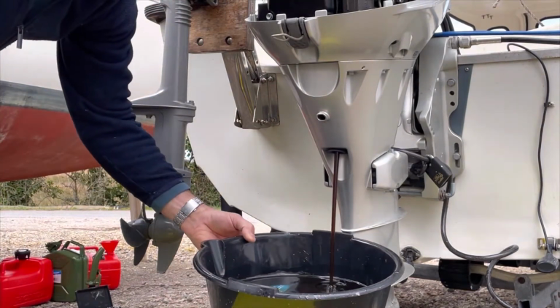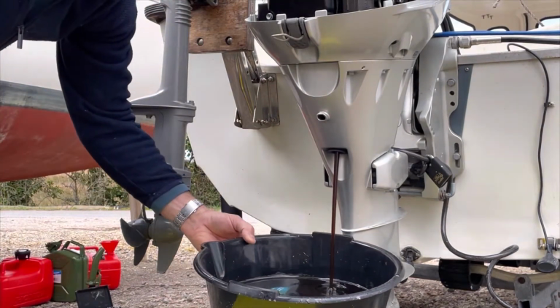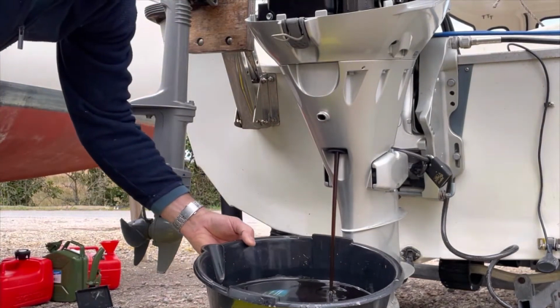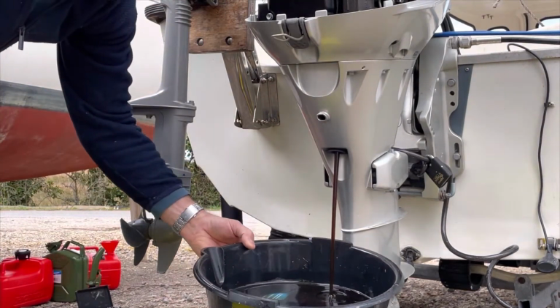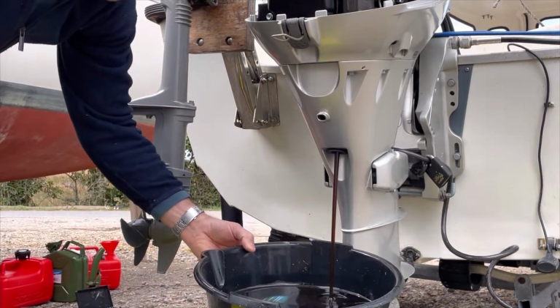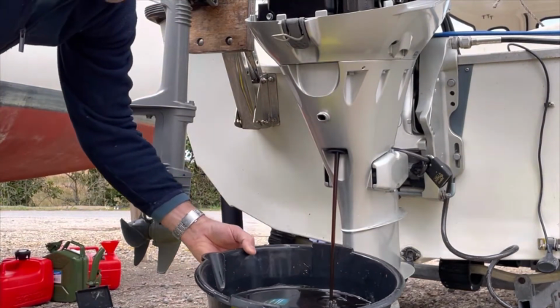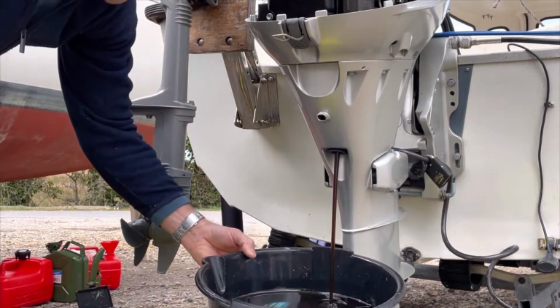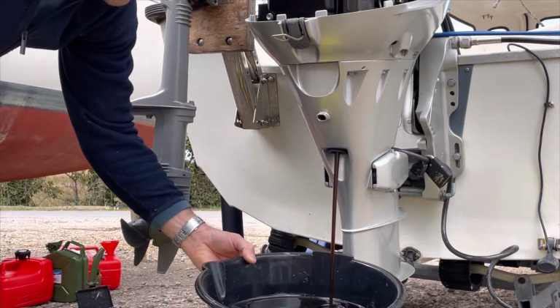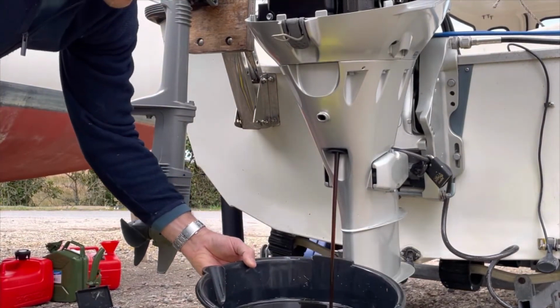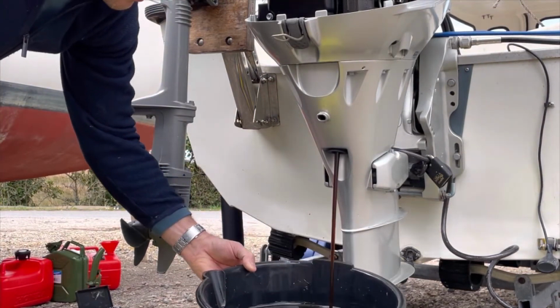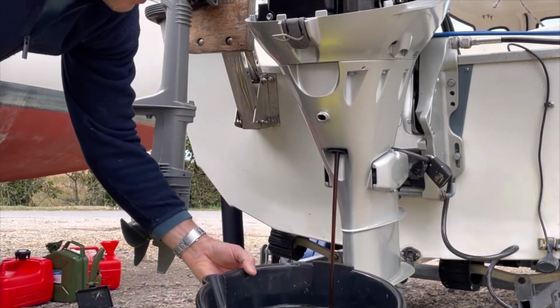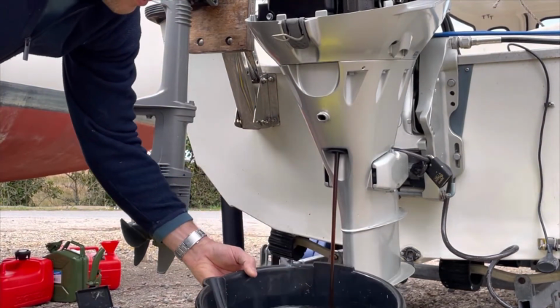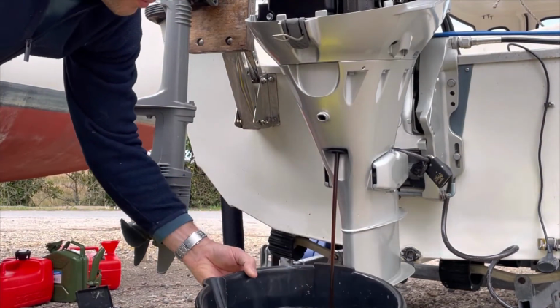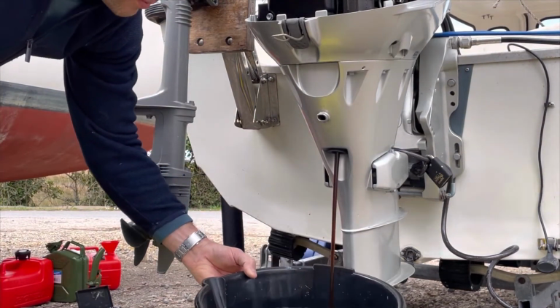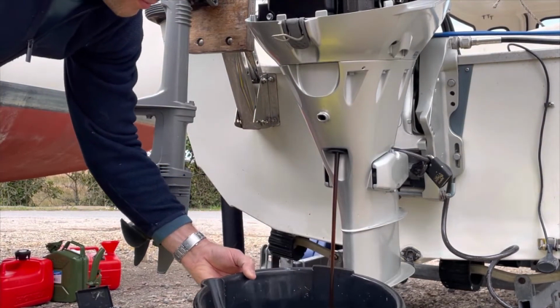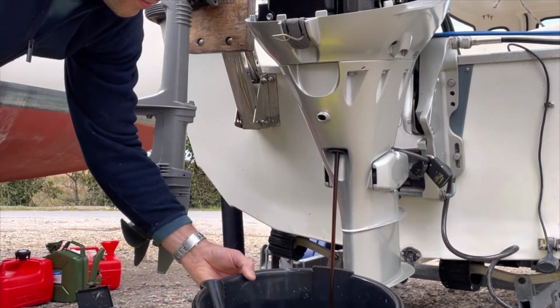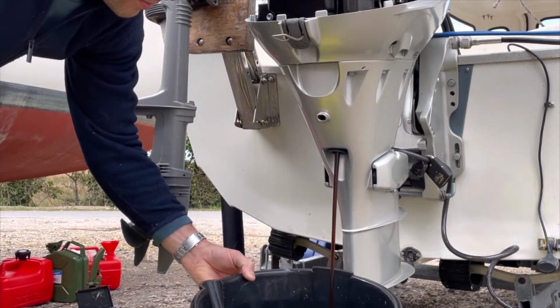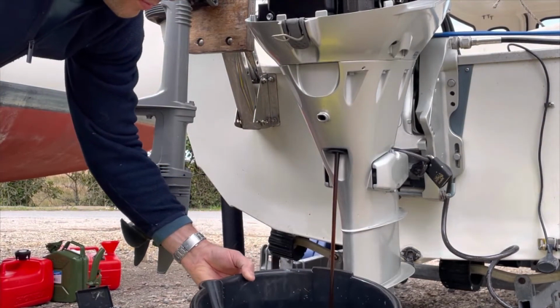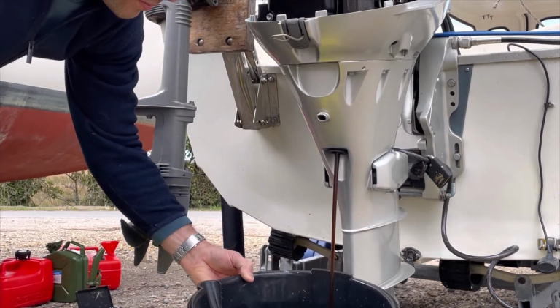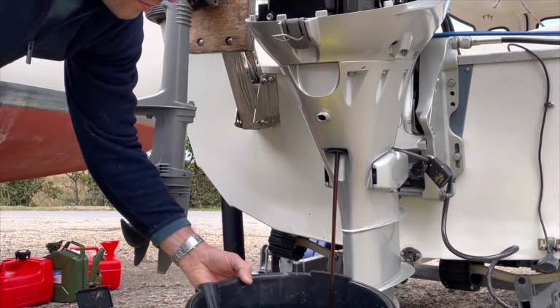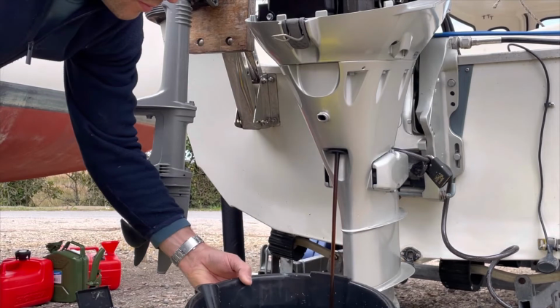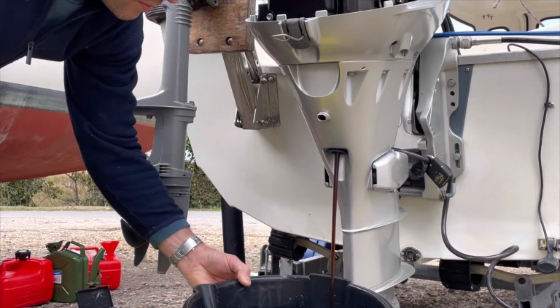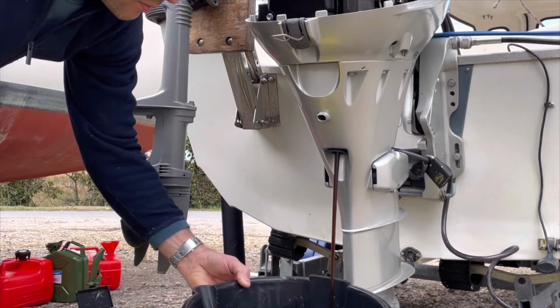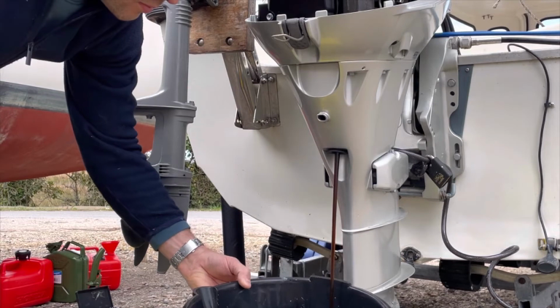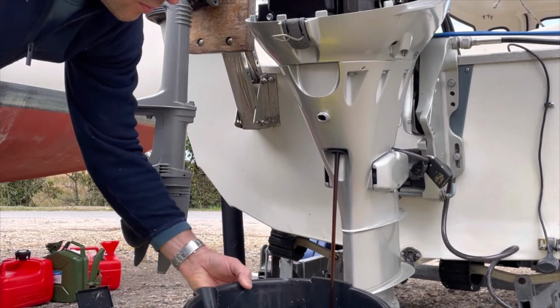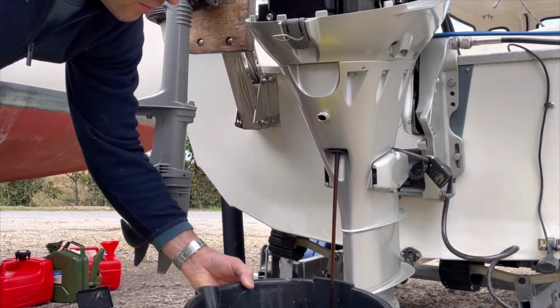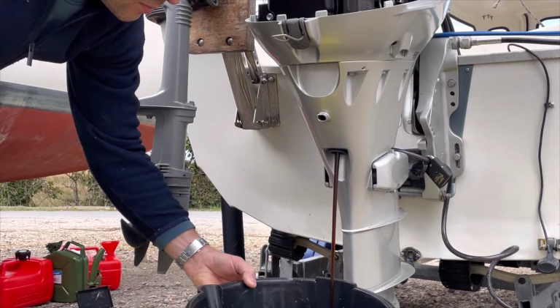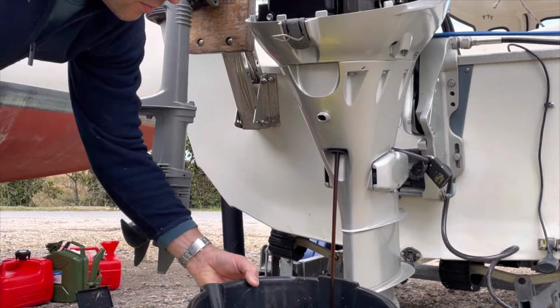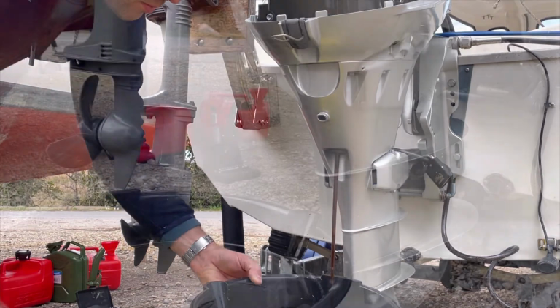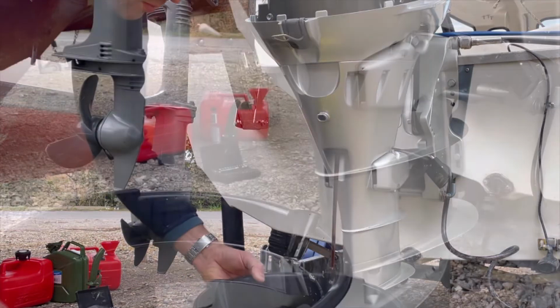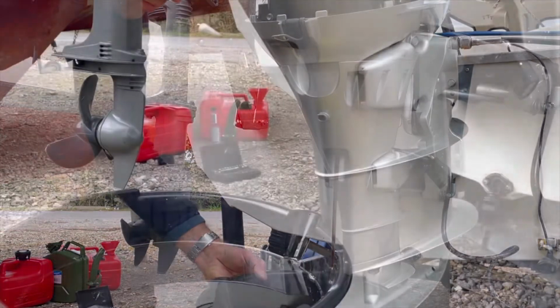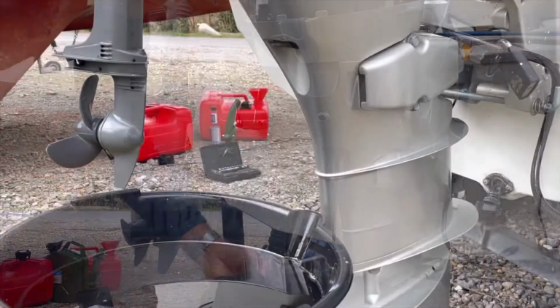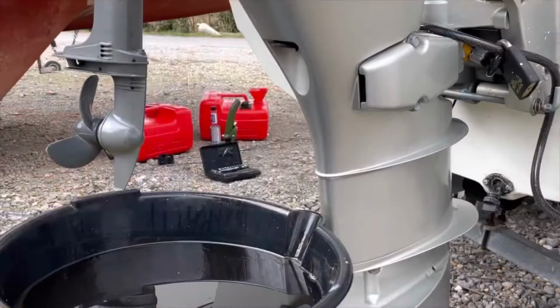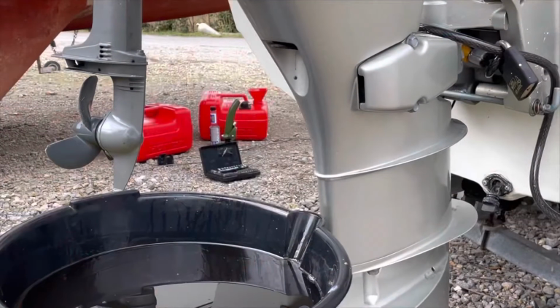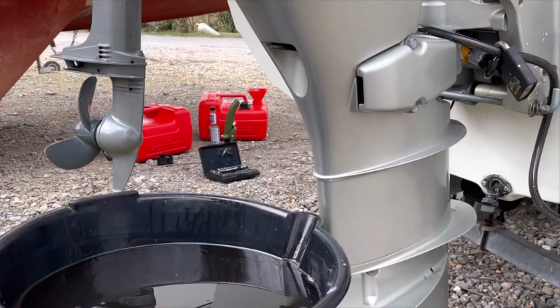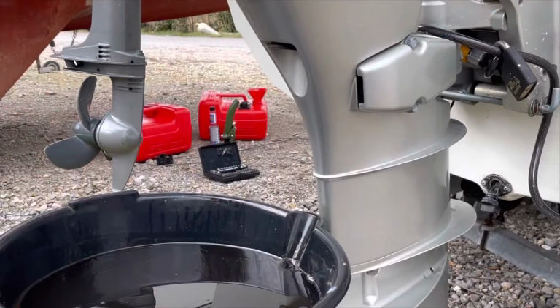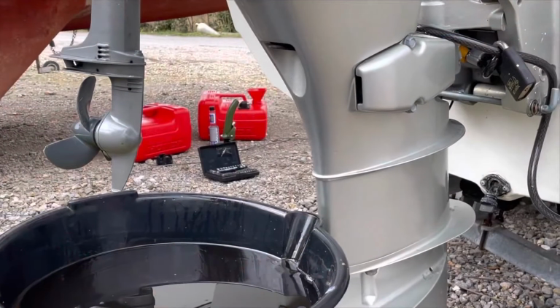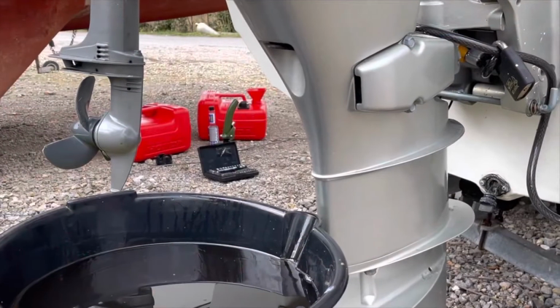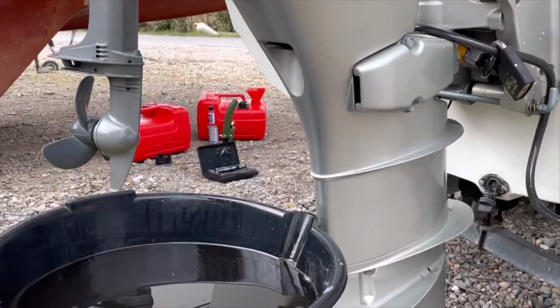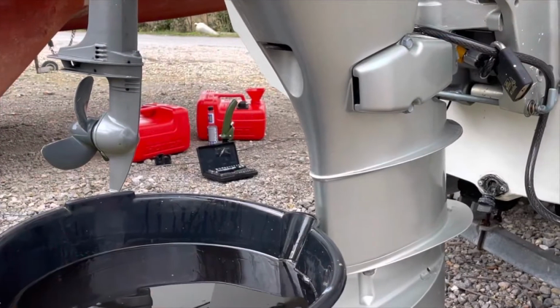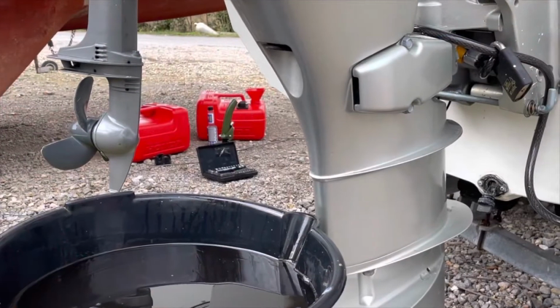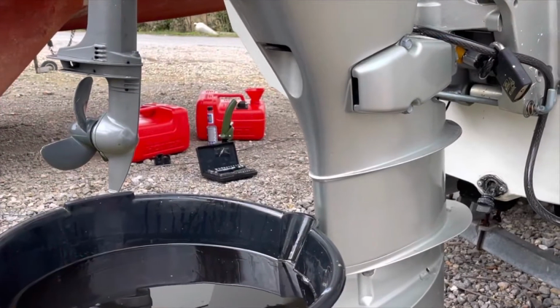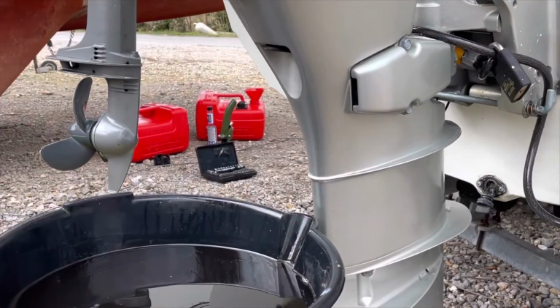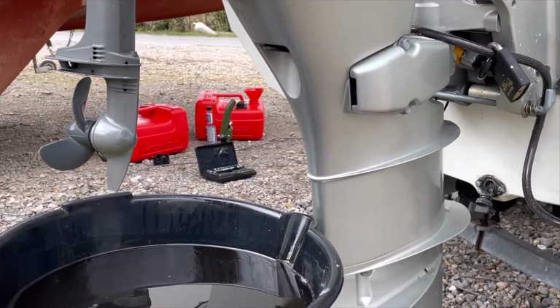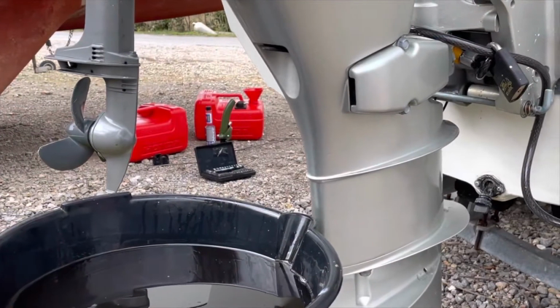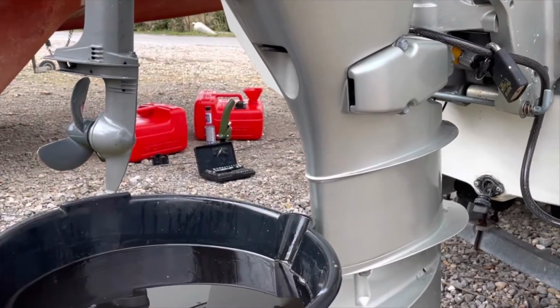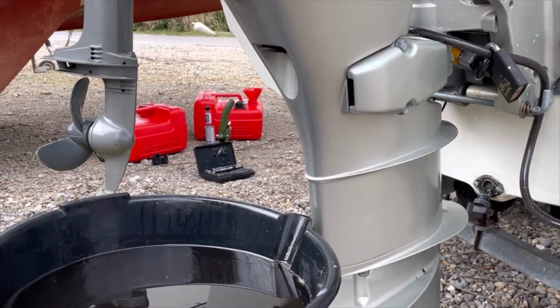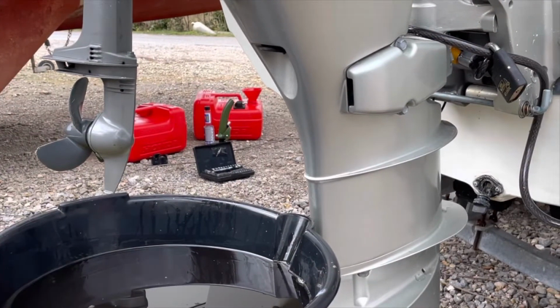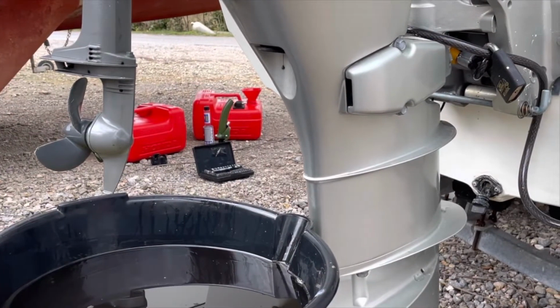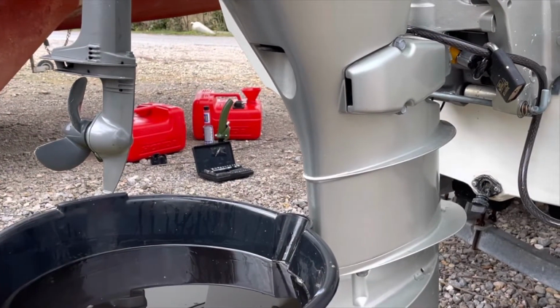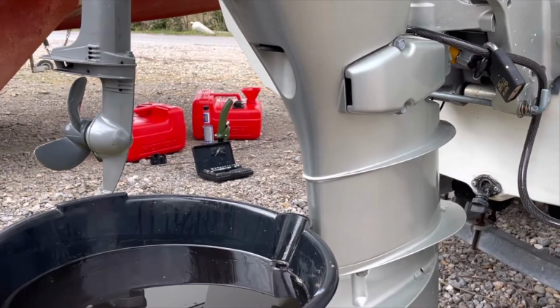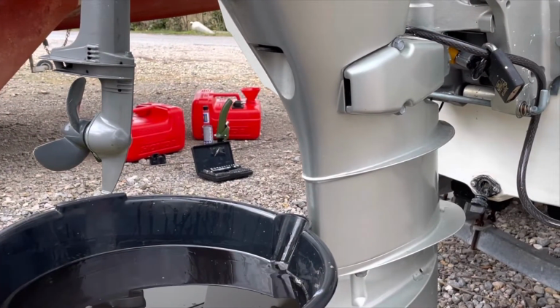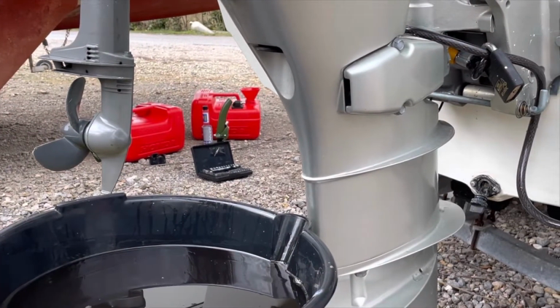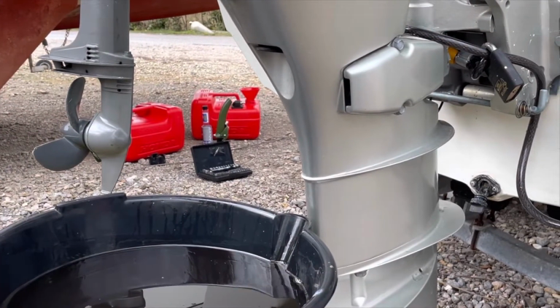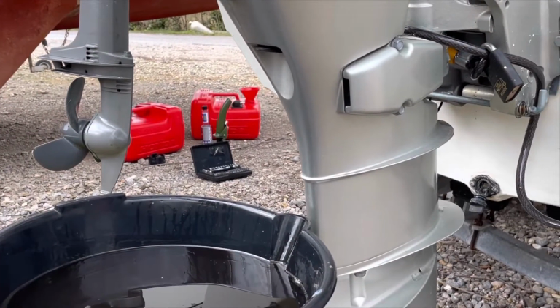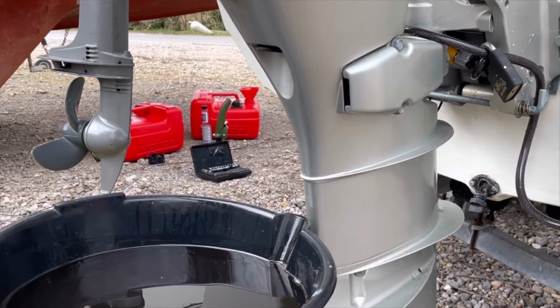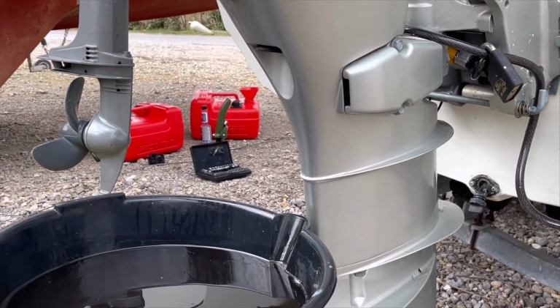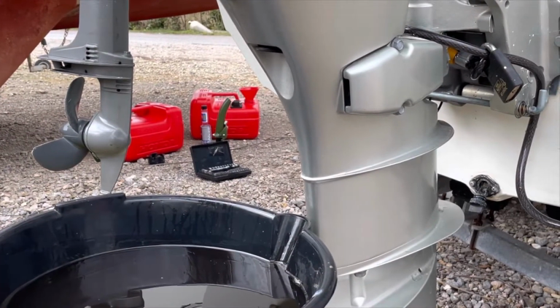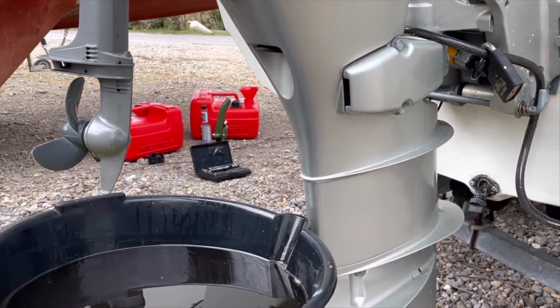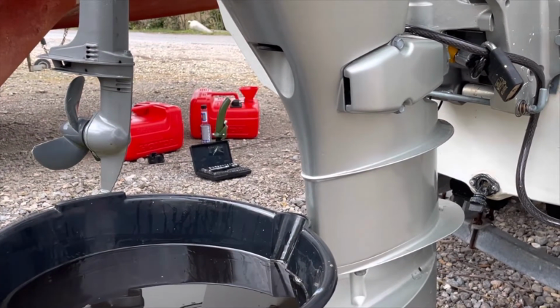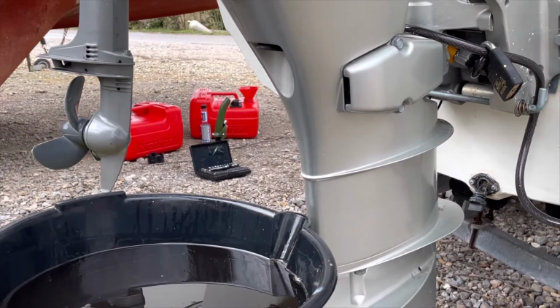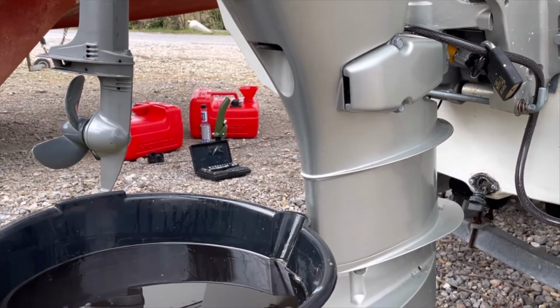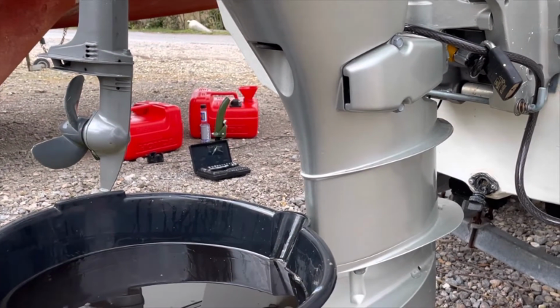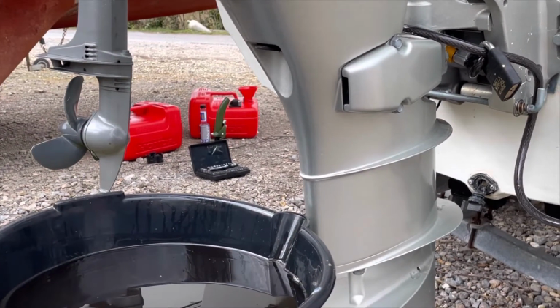Note that the oil will drain more easily if it is warm, so it helps to run the engine before you do this.